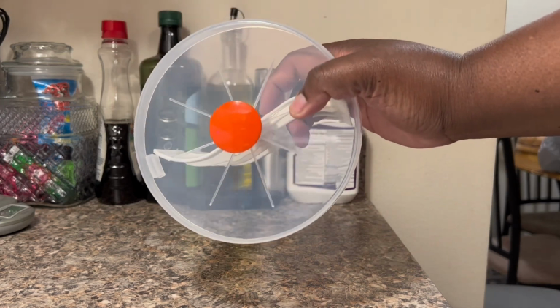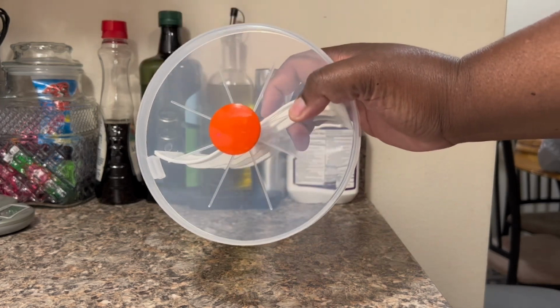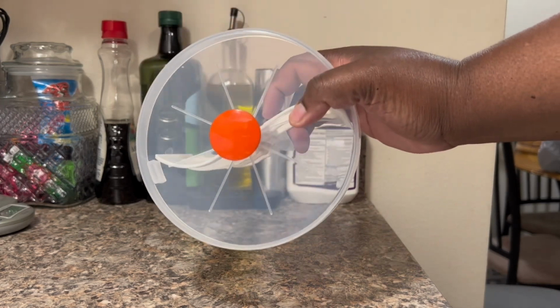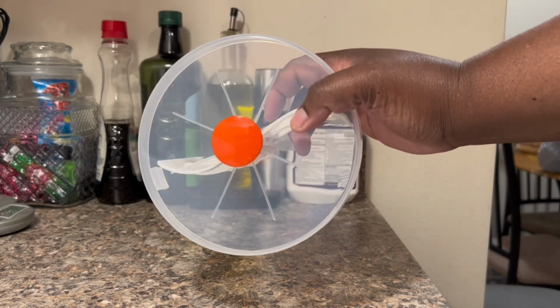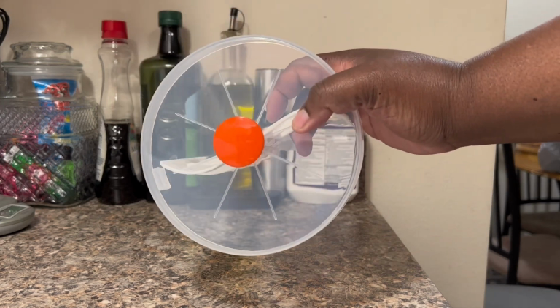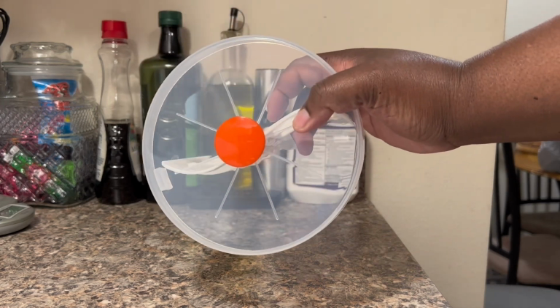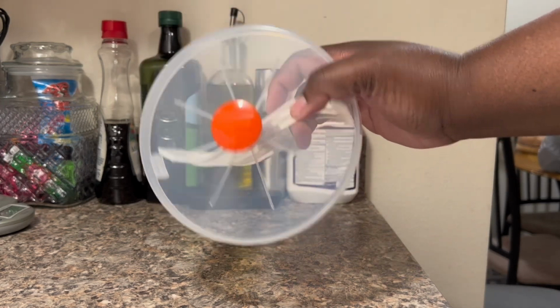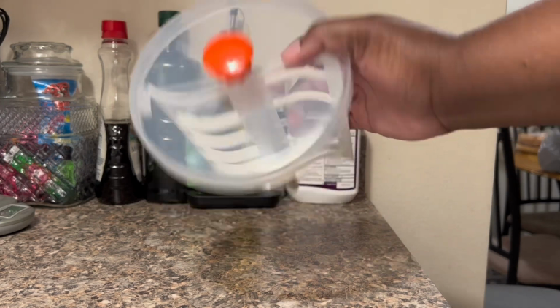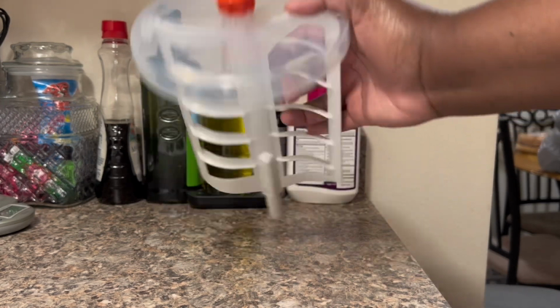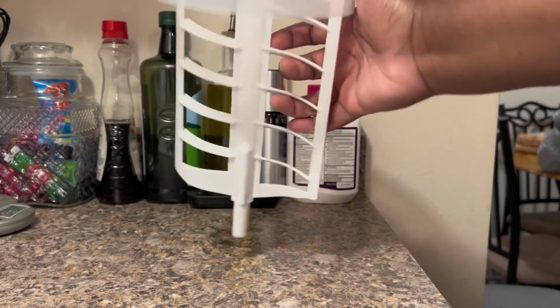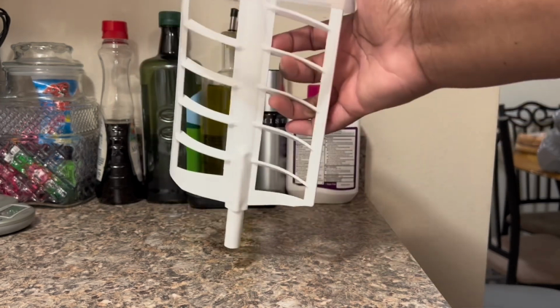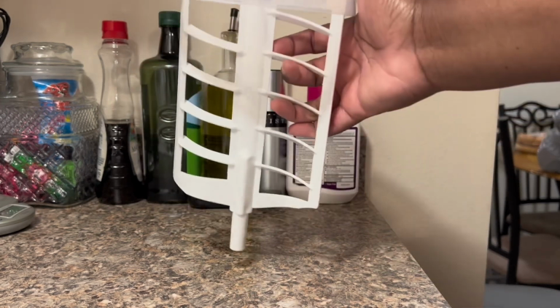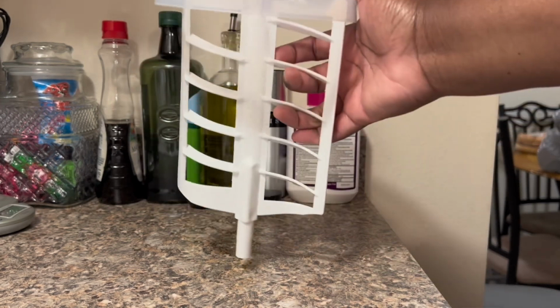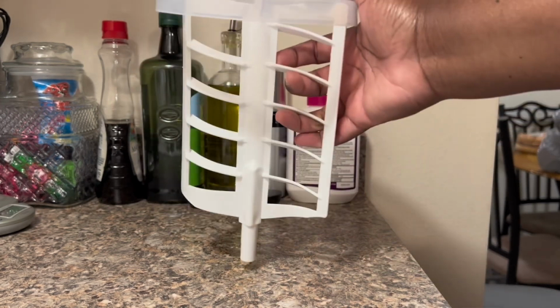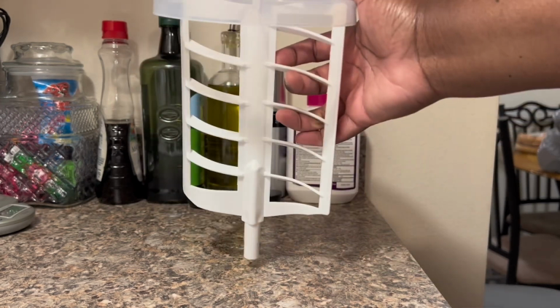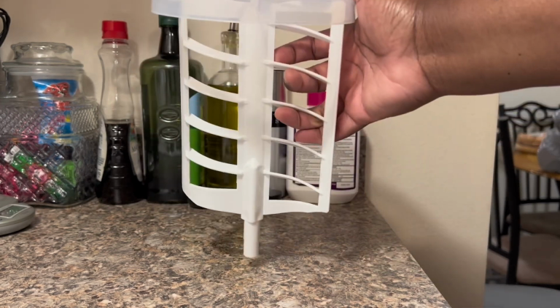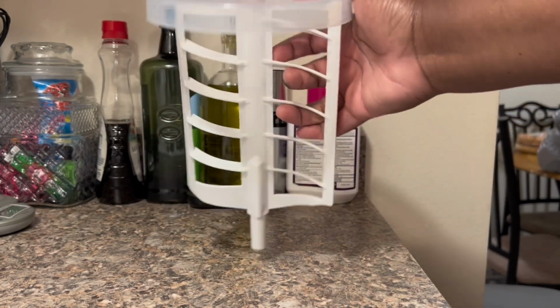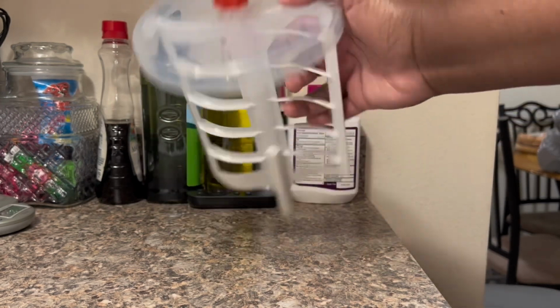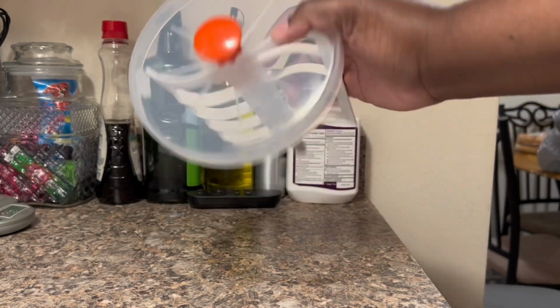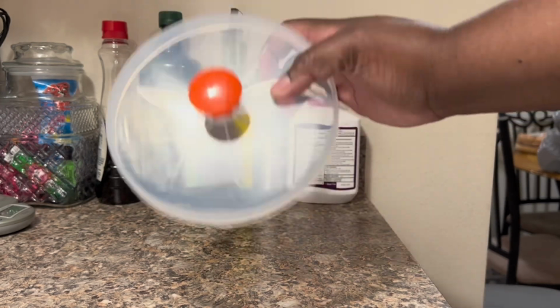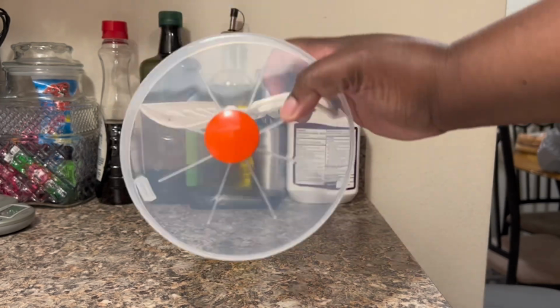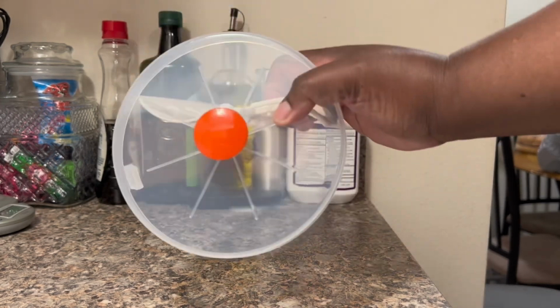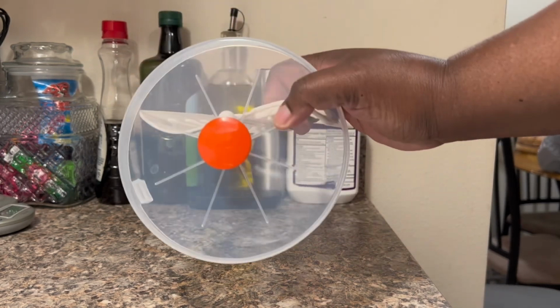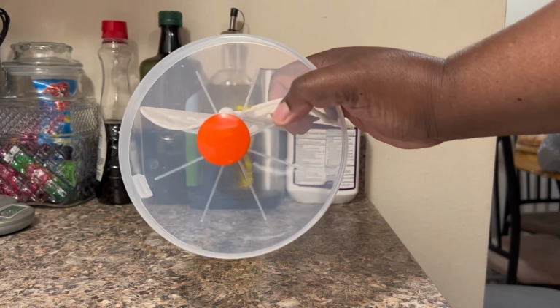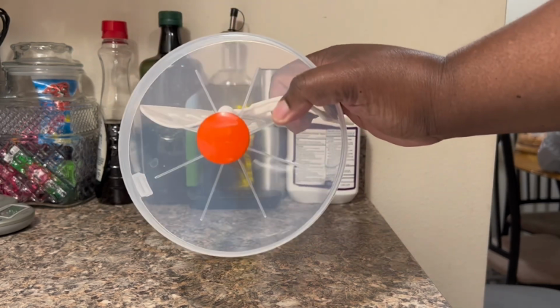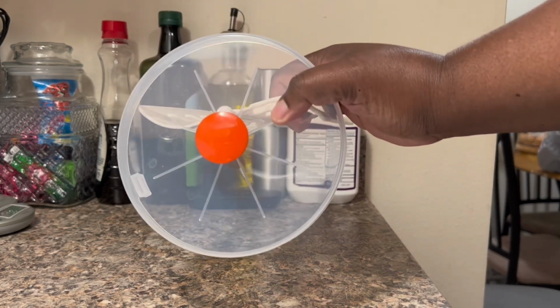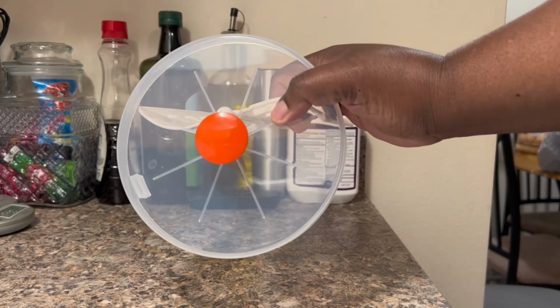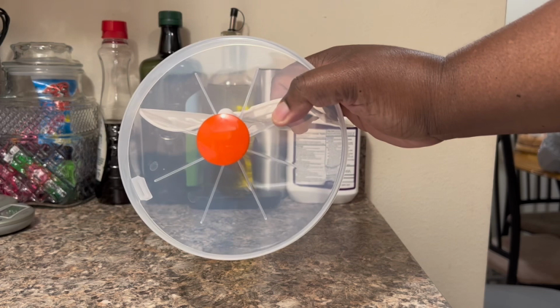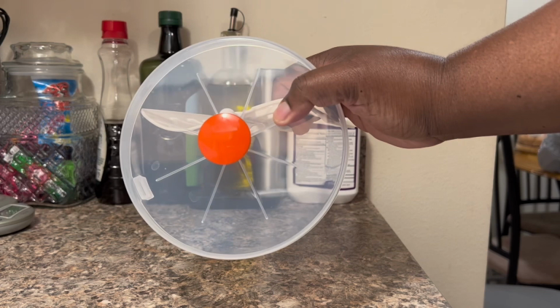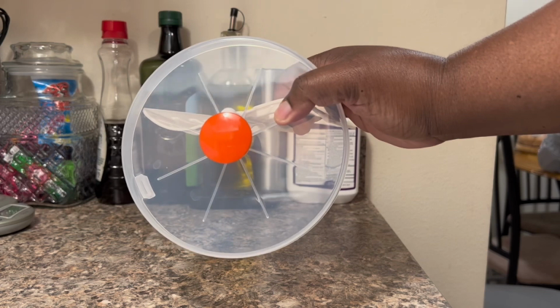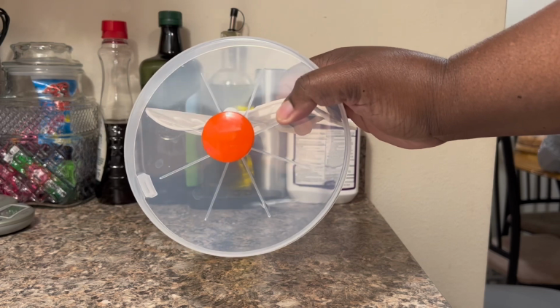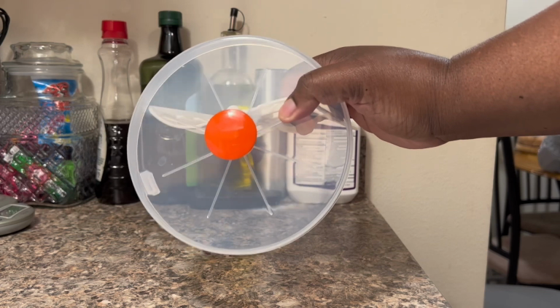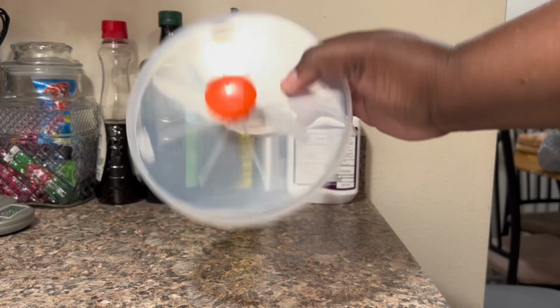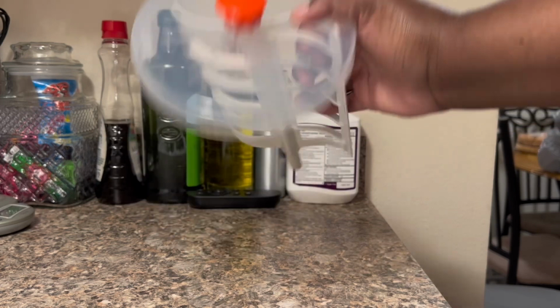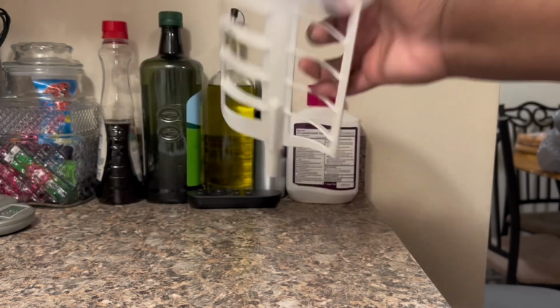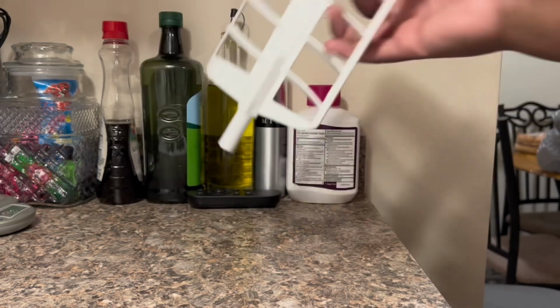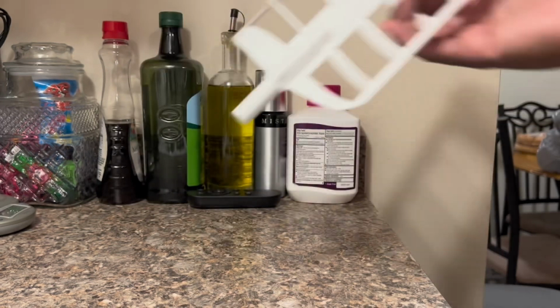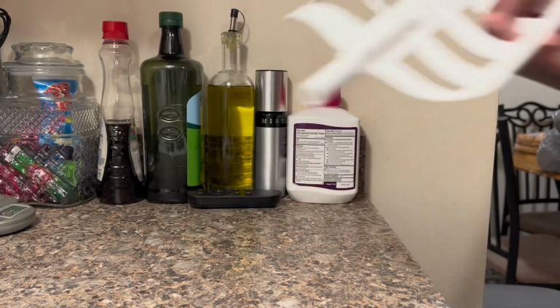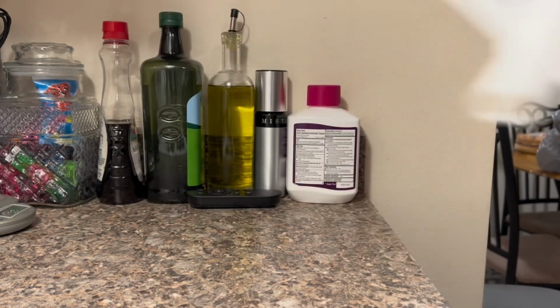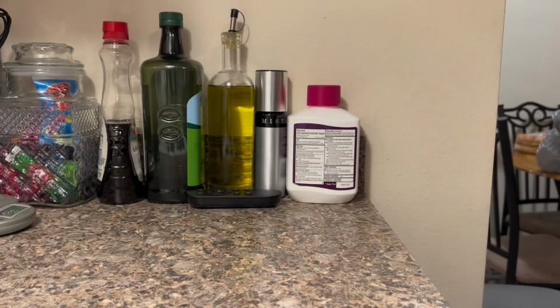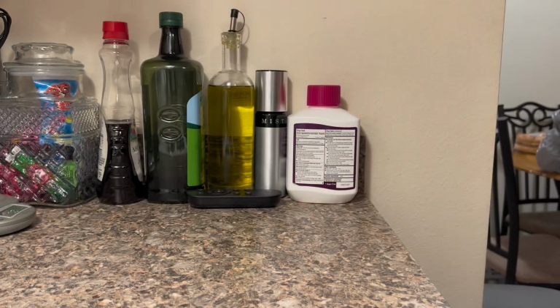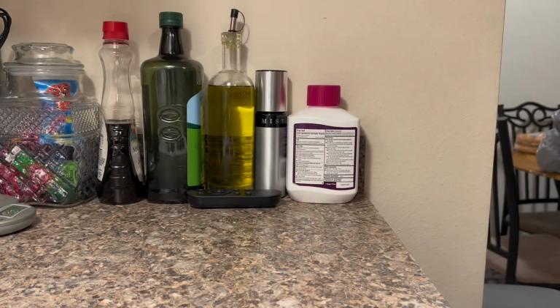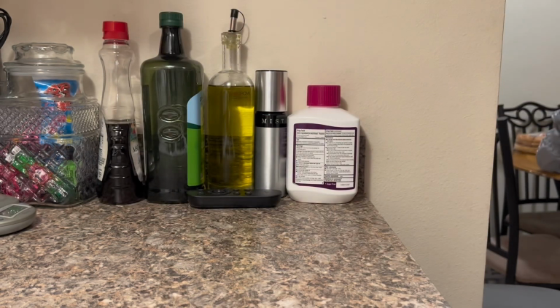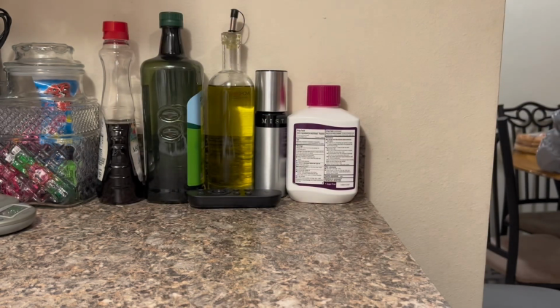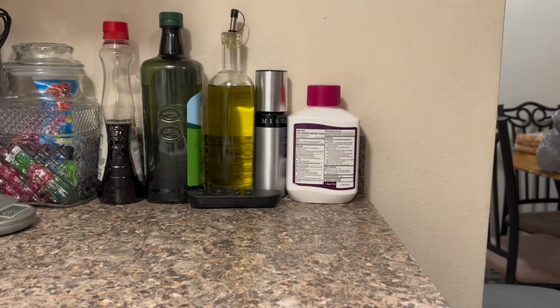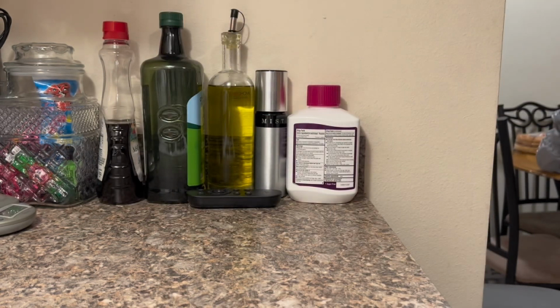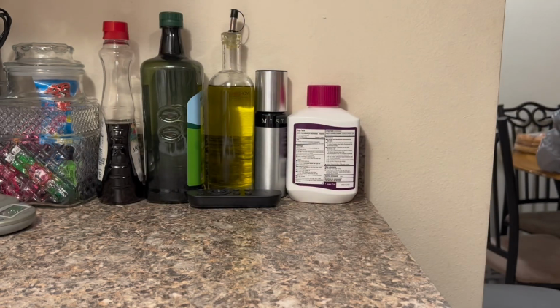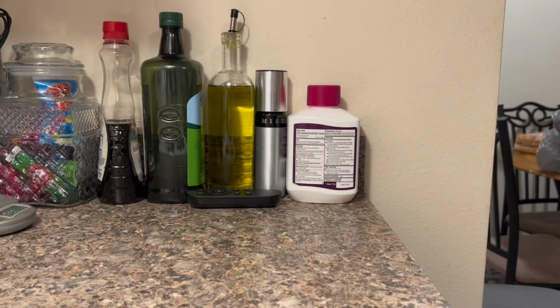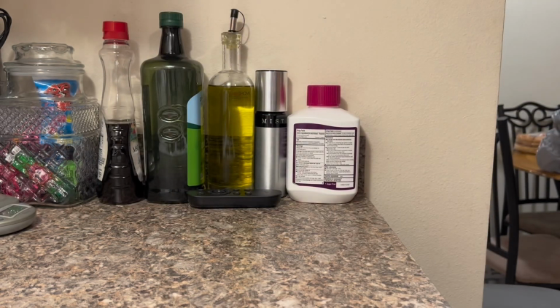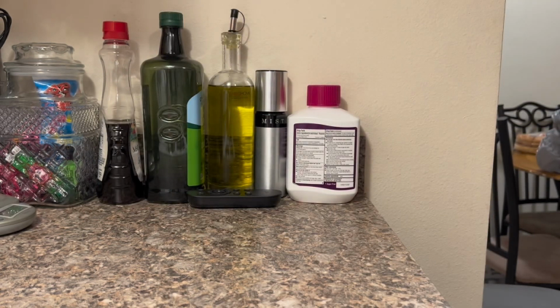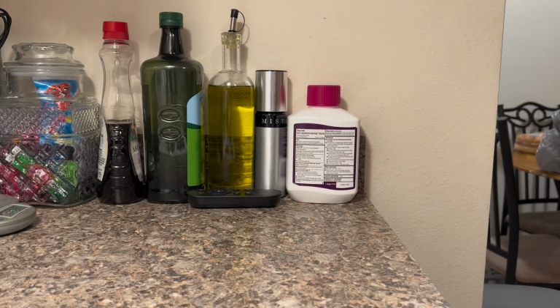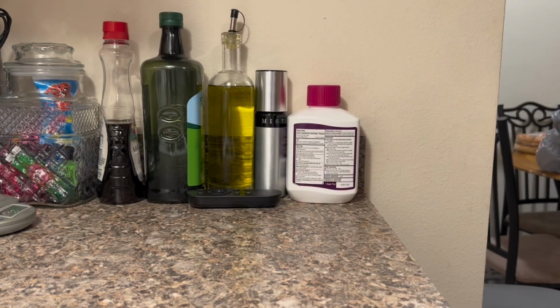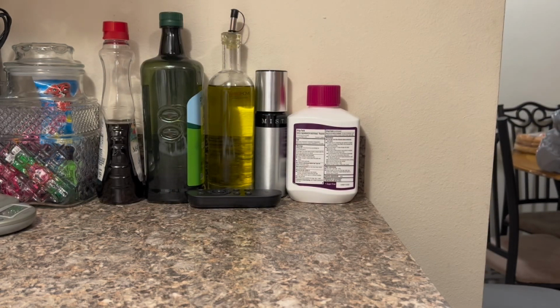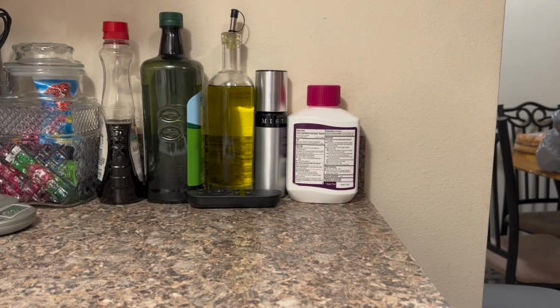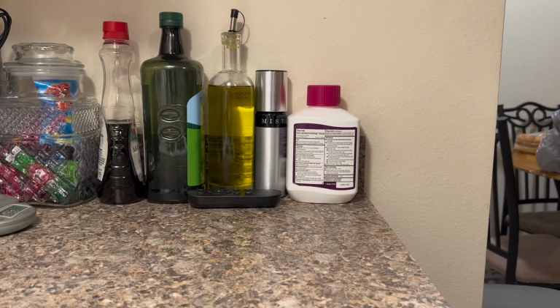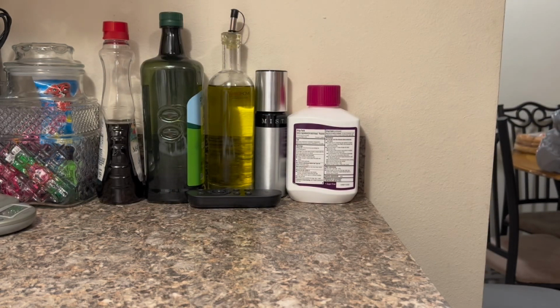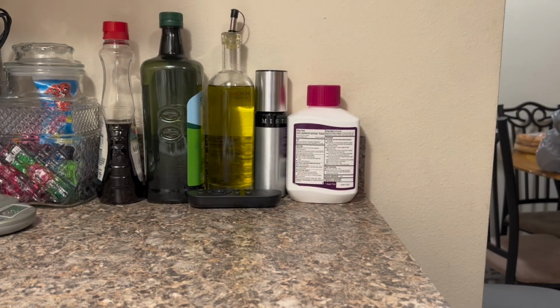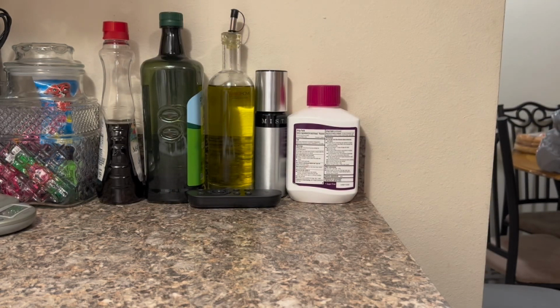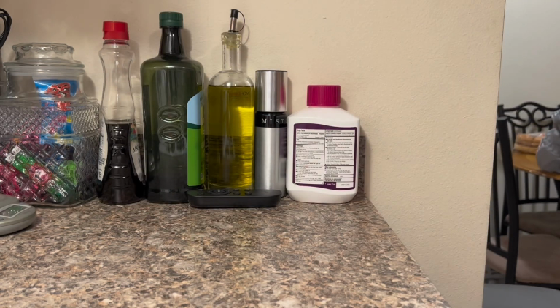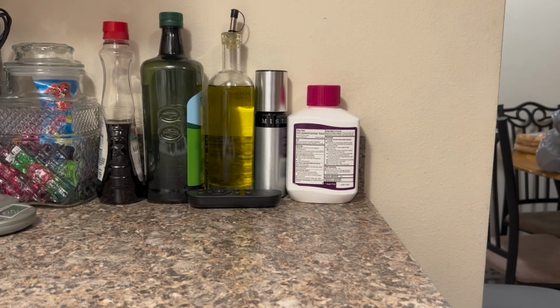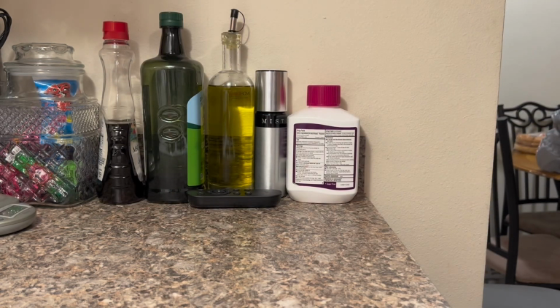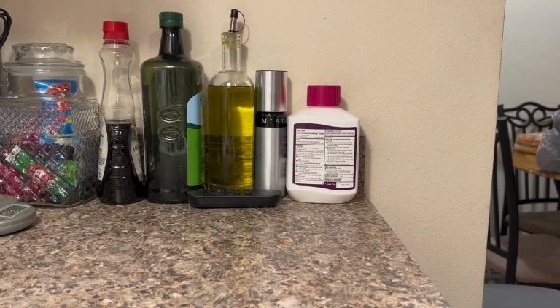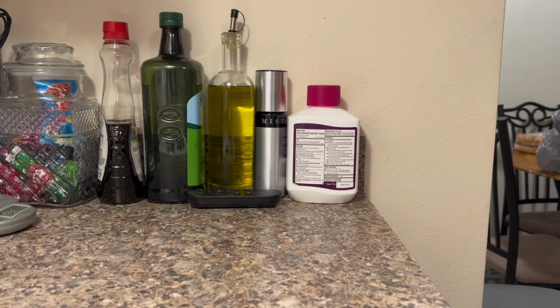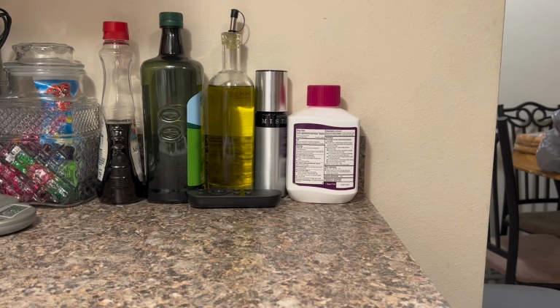Right there I'm just showing you how it would look once it's standing up and flush in the canister.